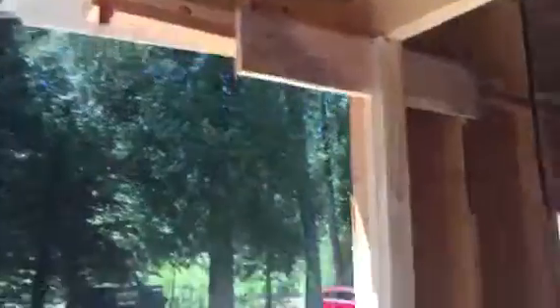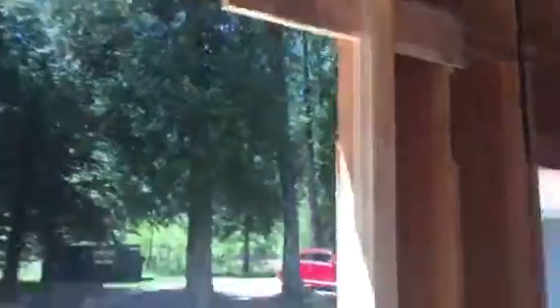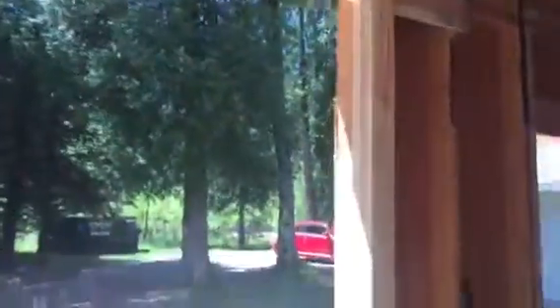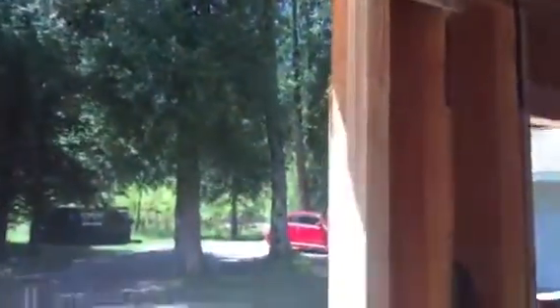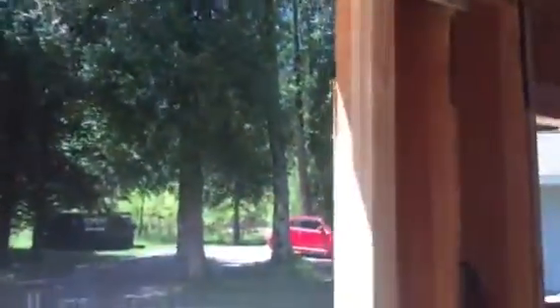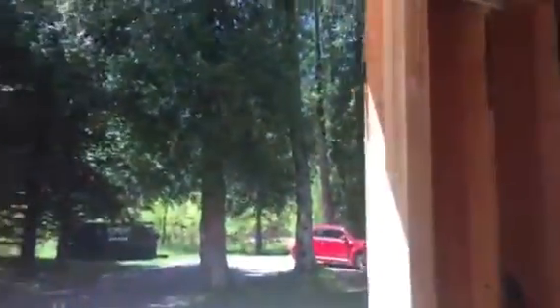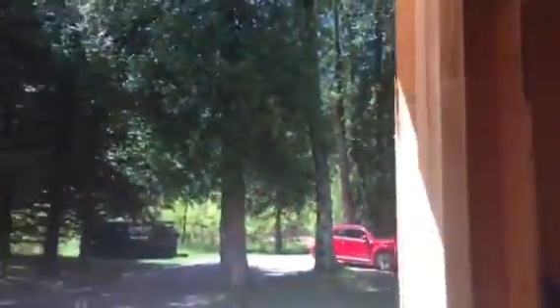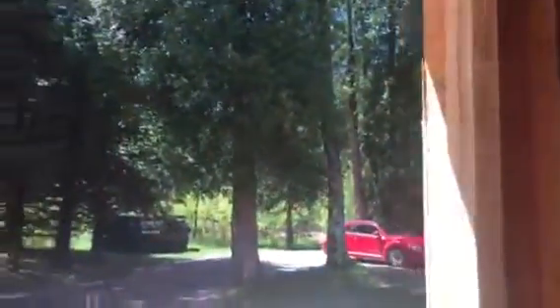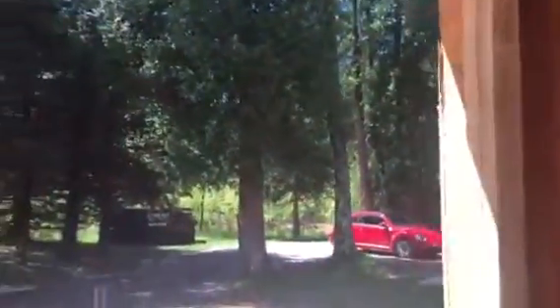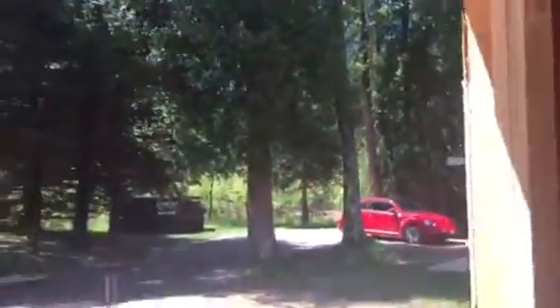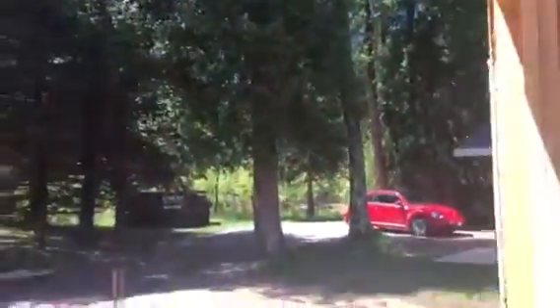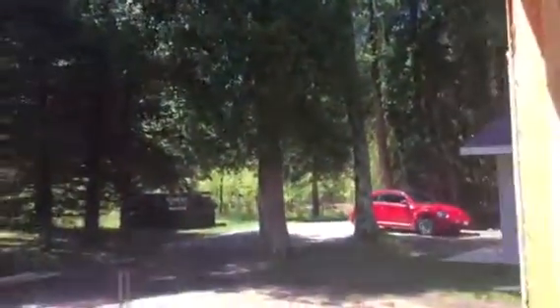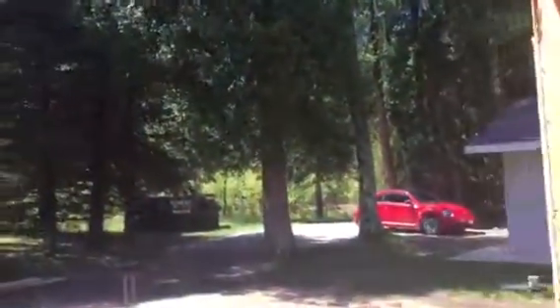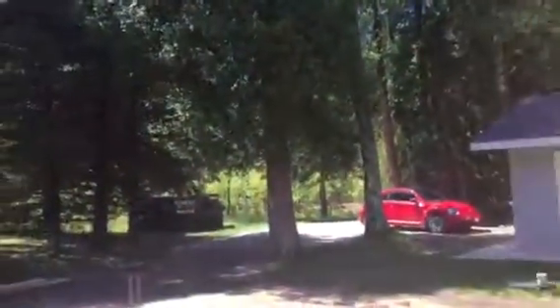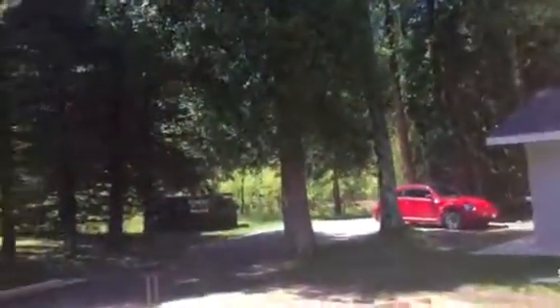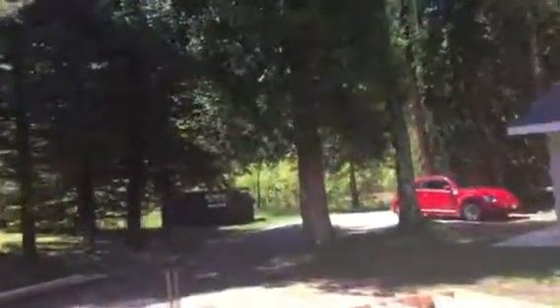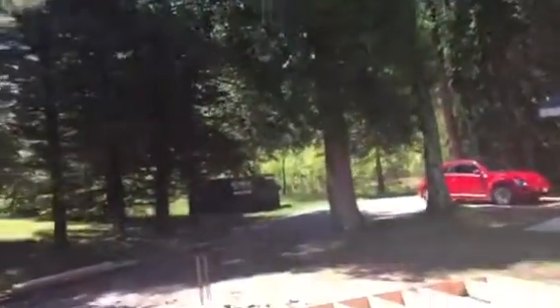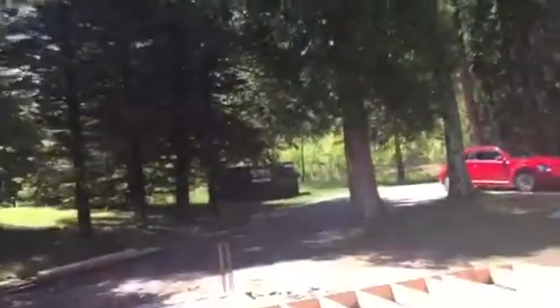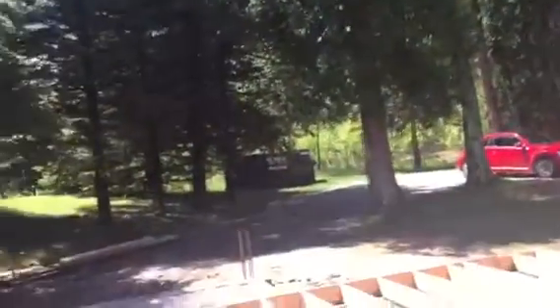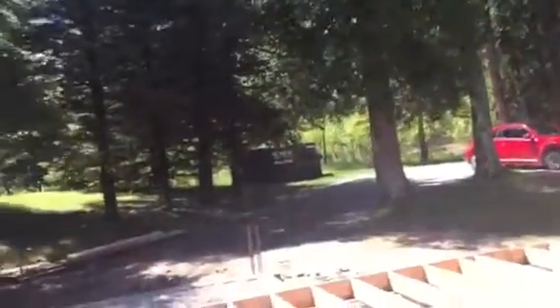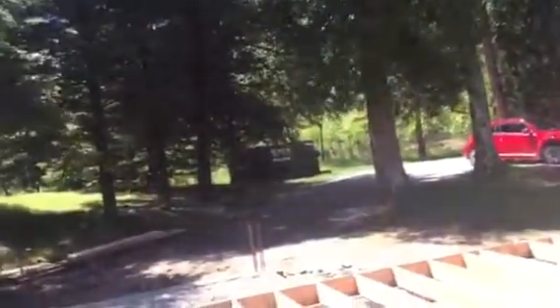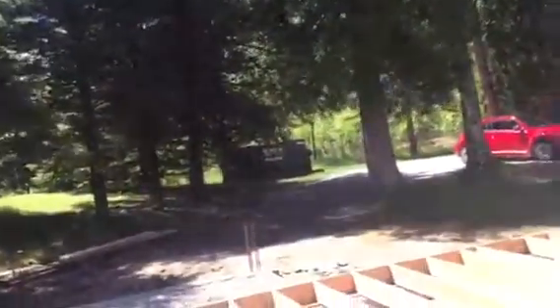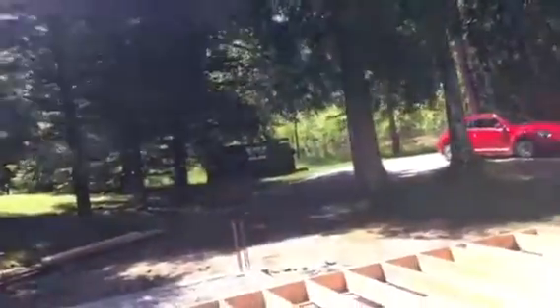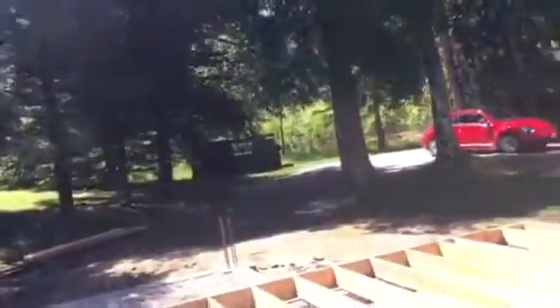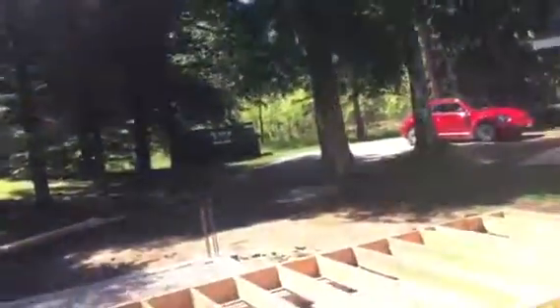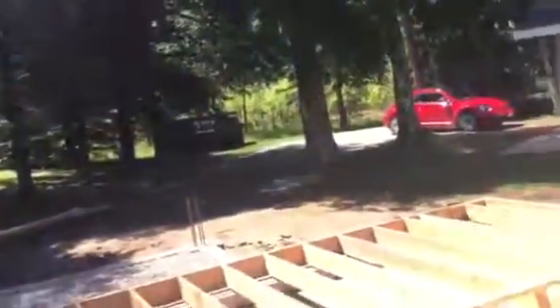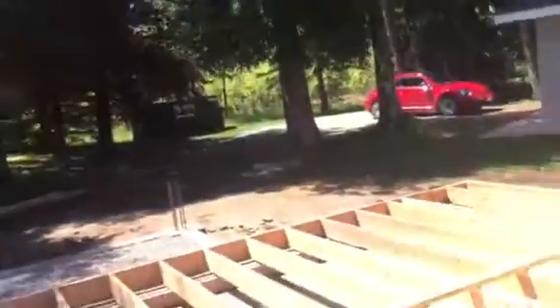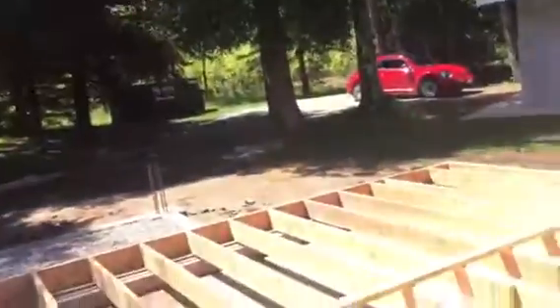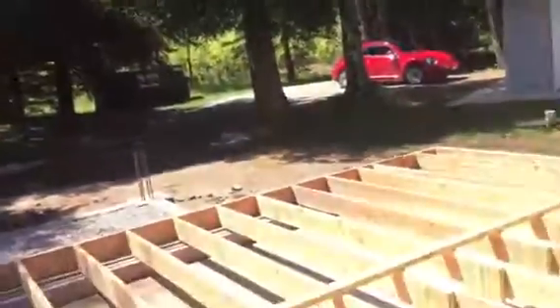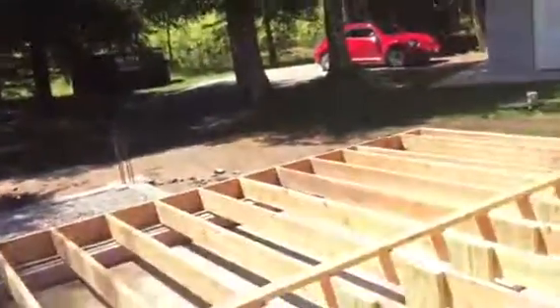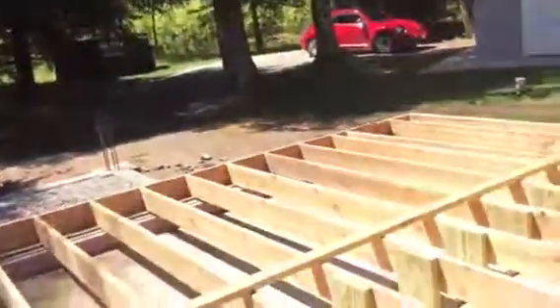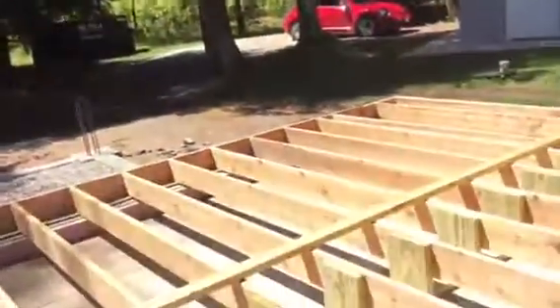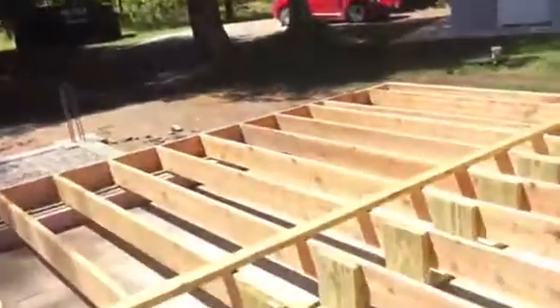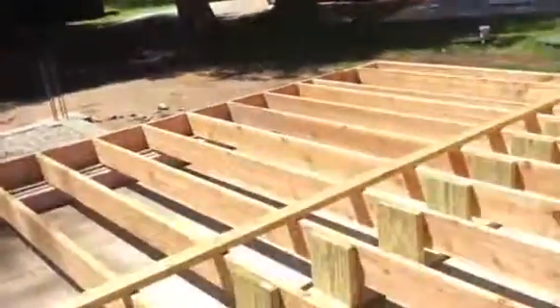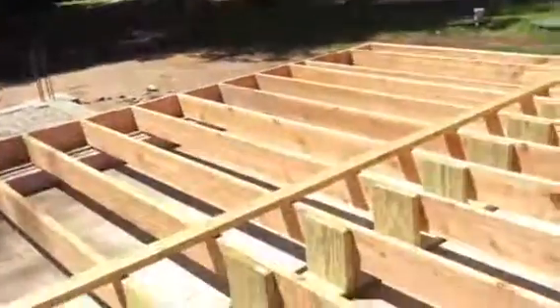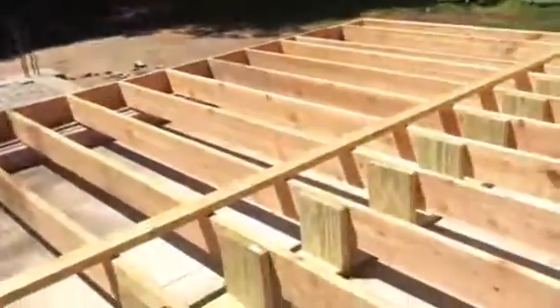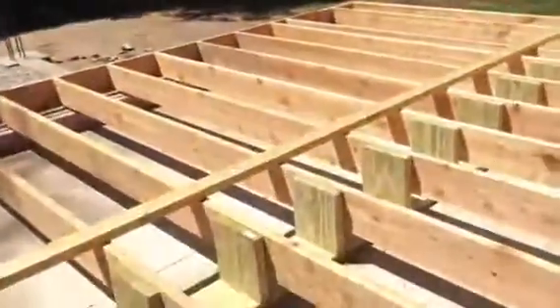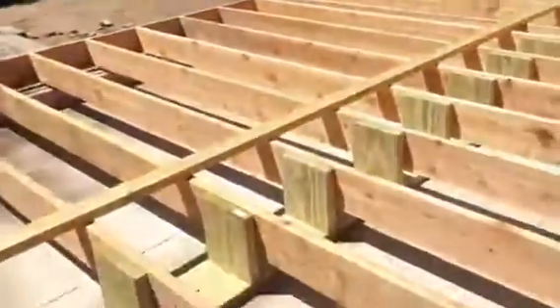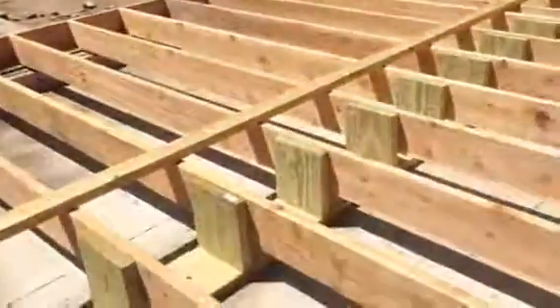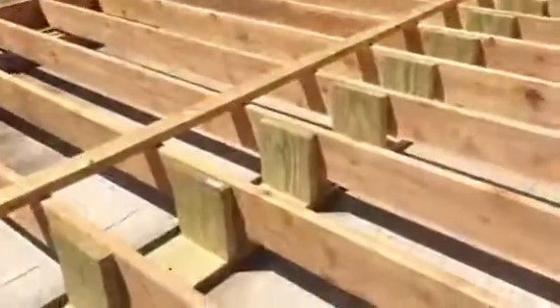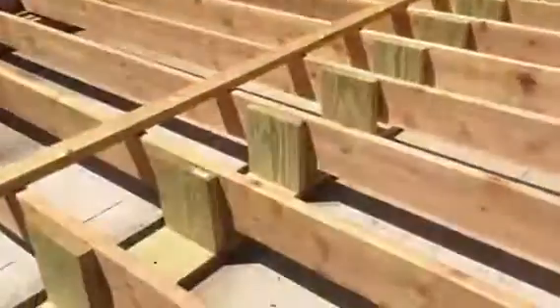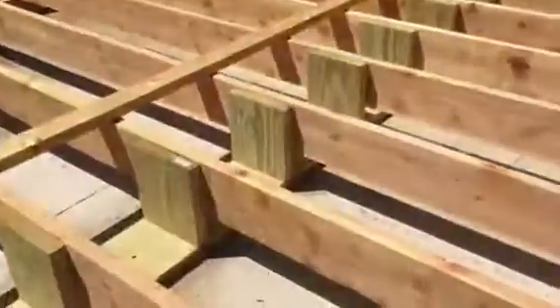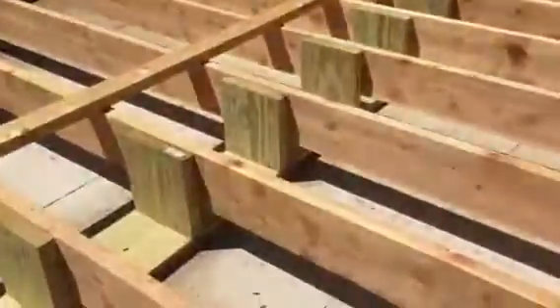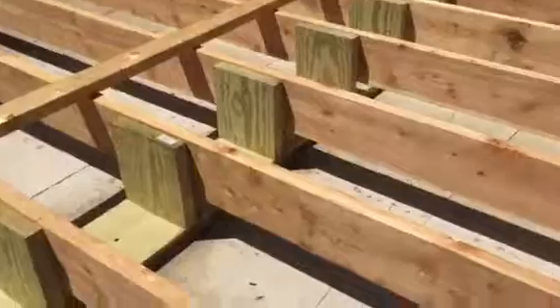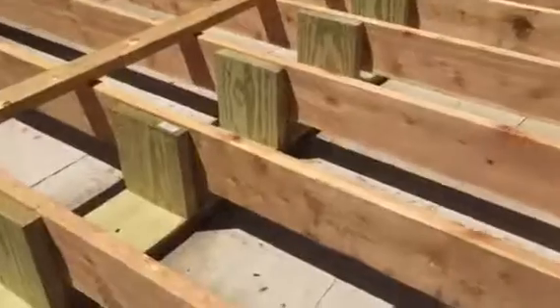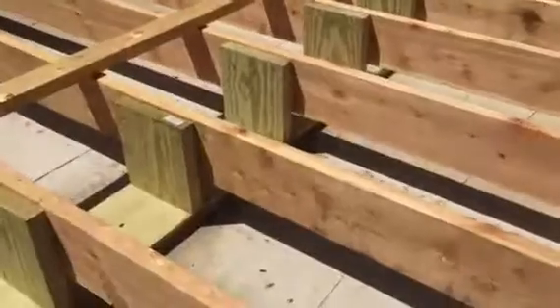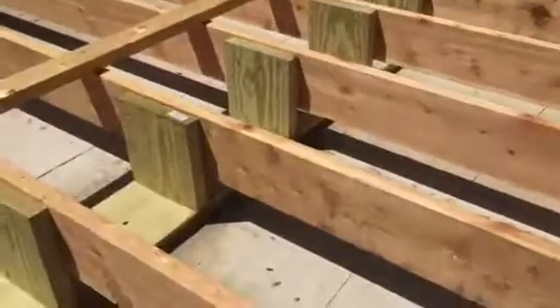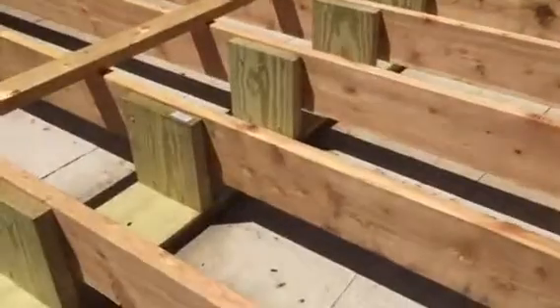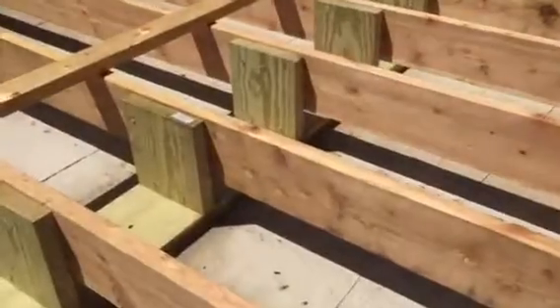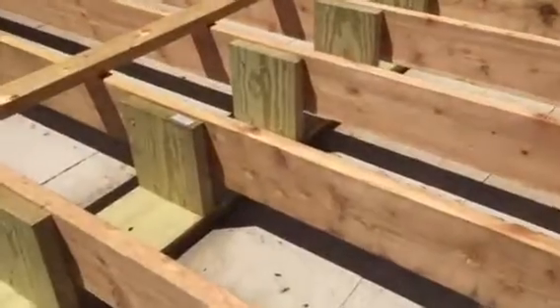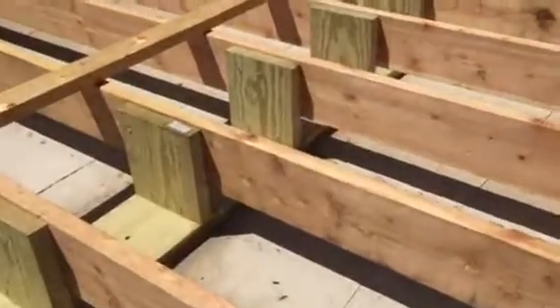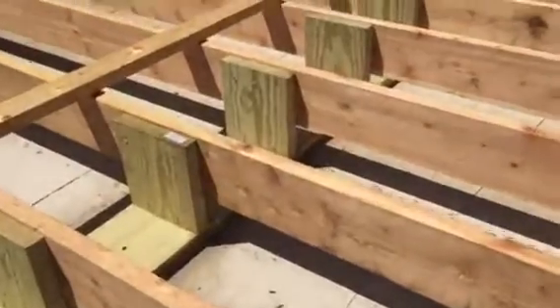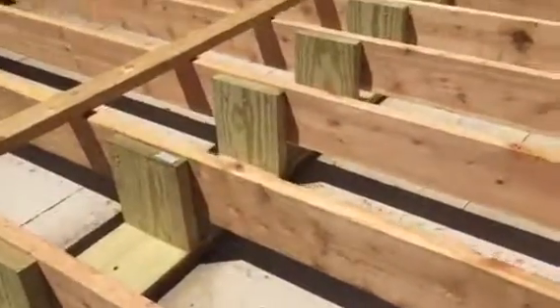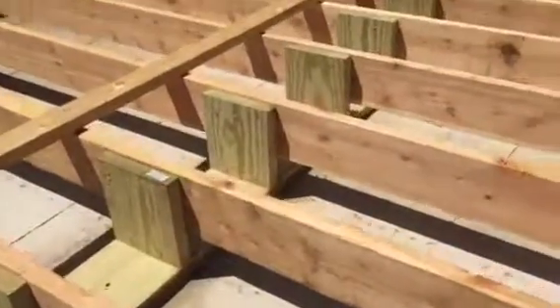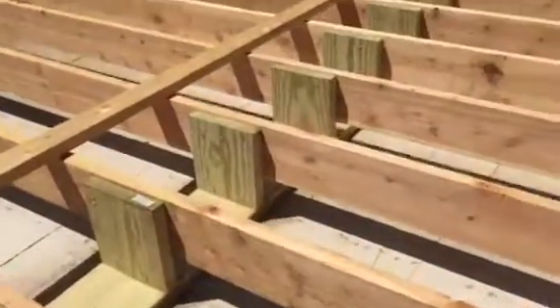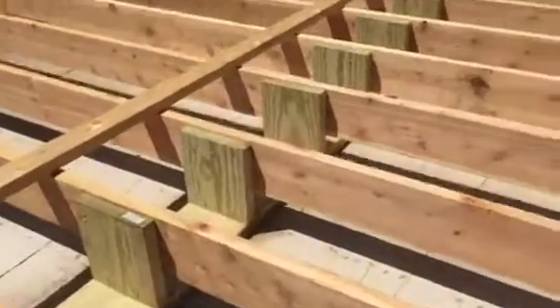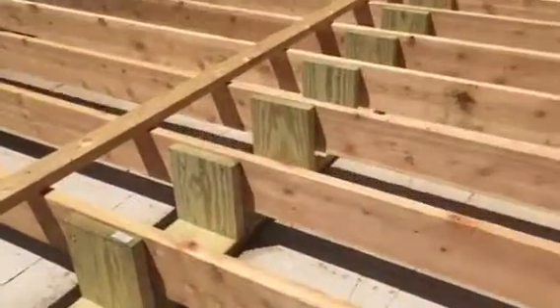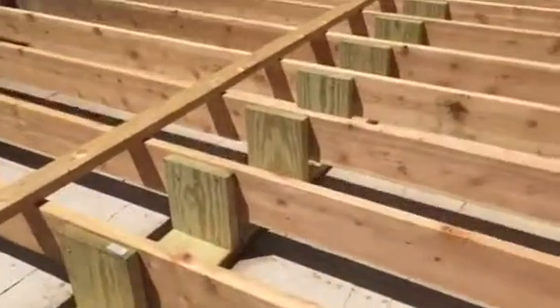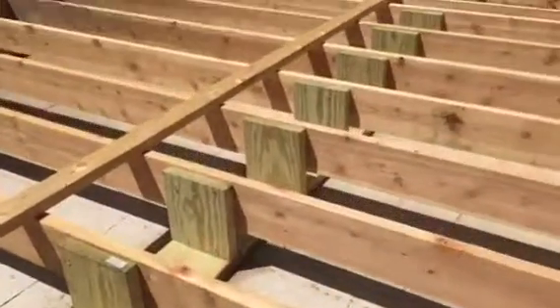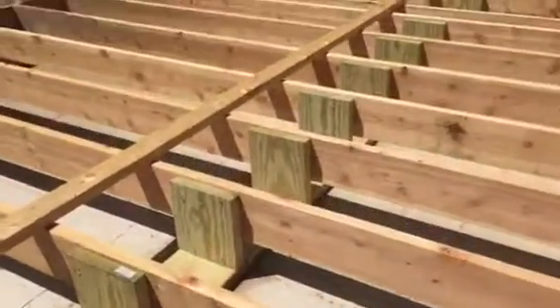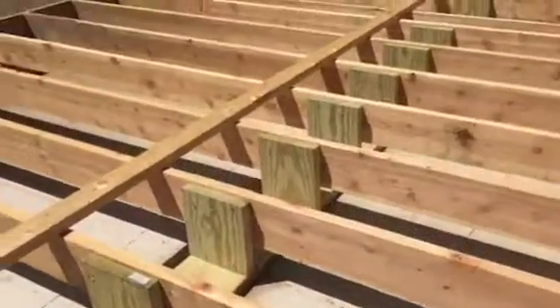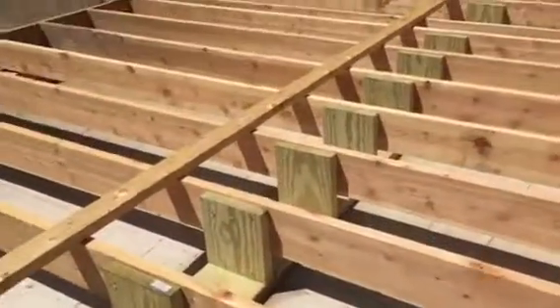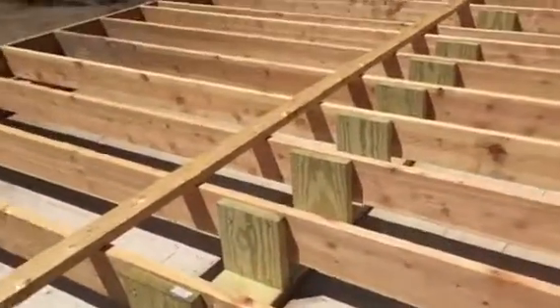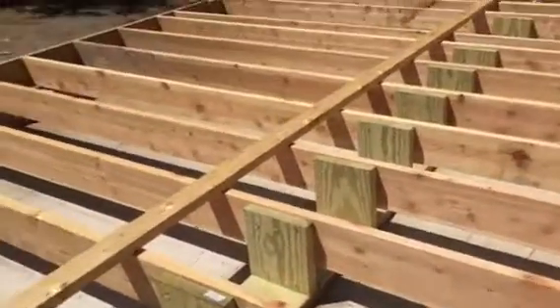Let me just go out here quick. They did the same kind of bracing out here.